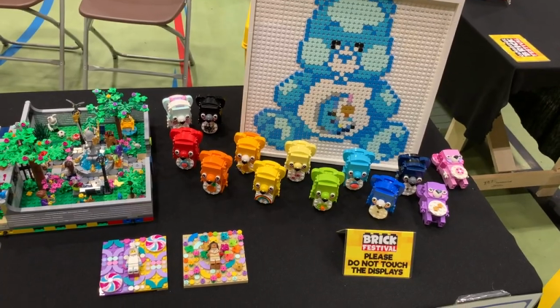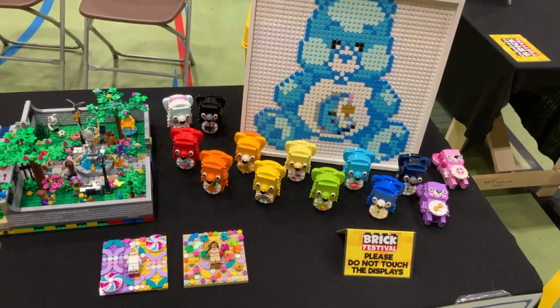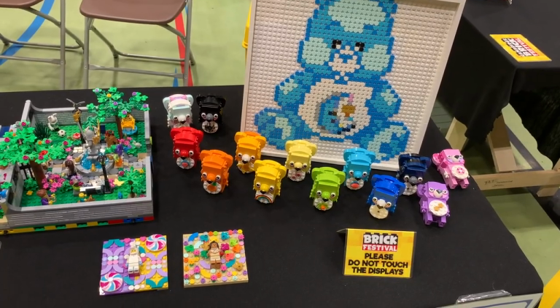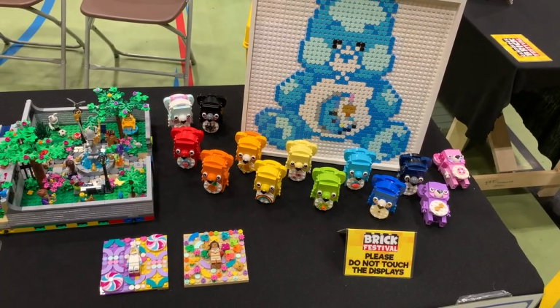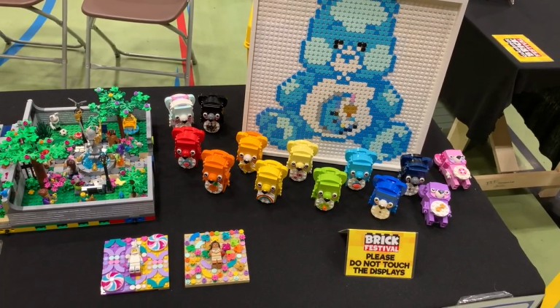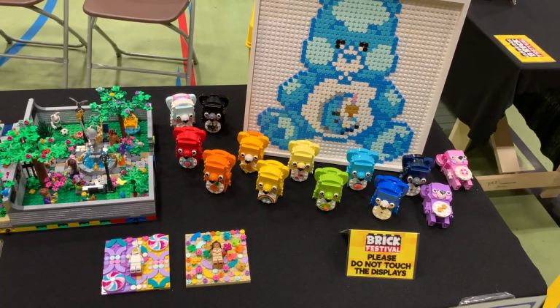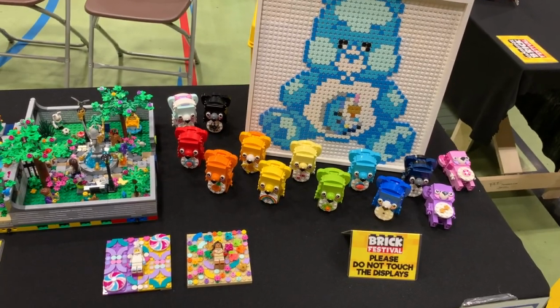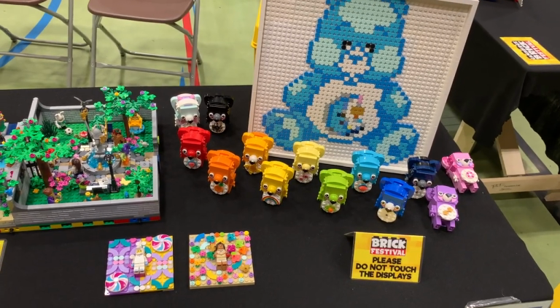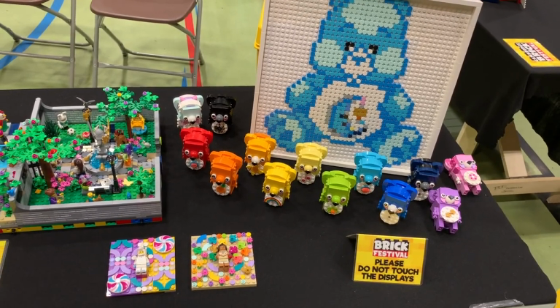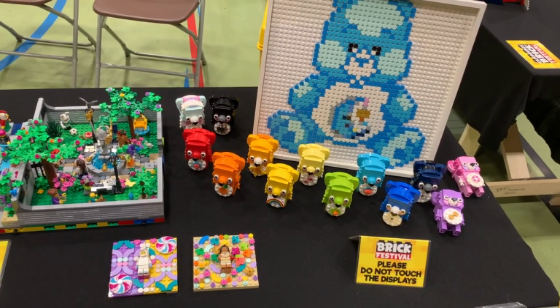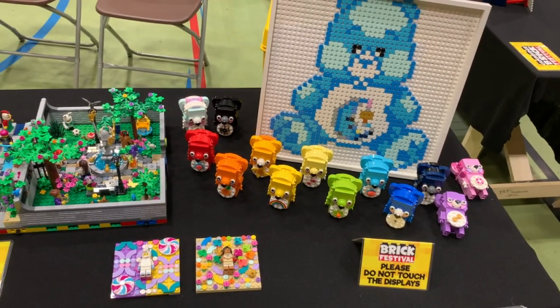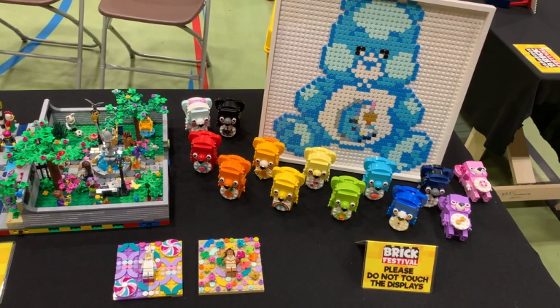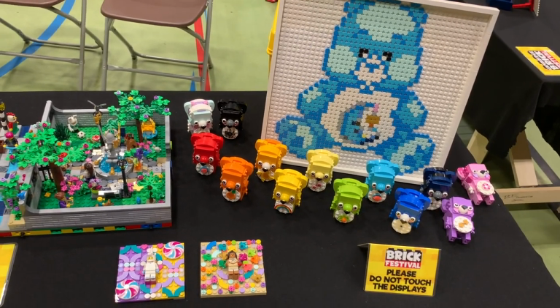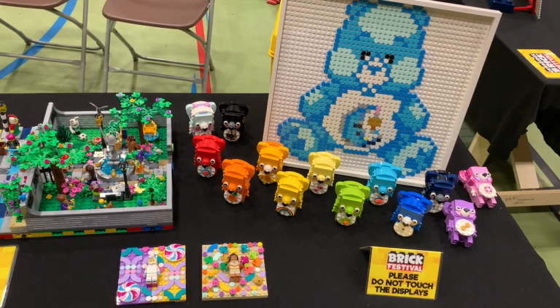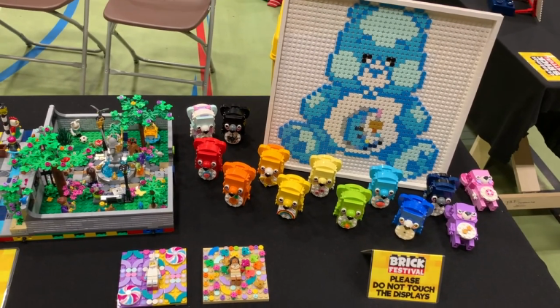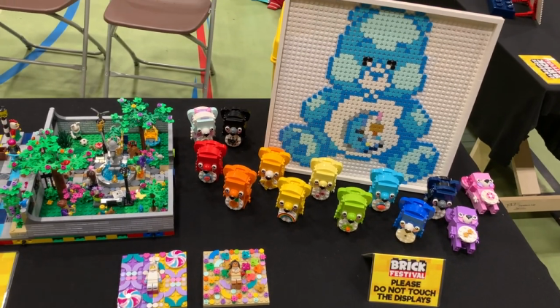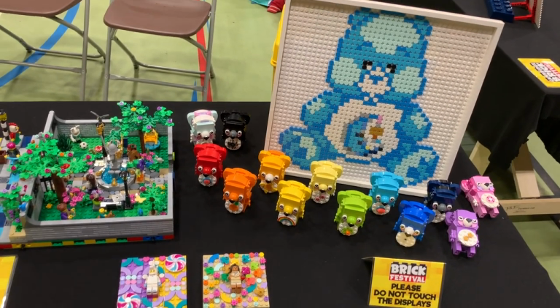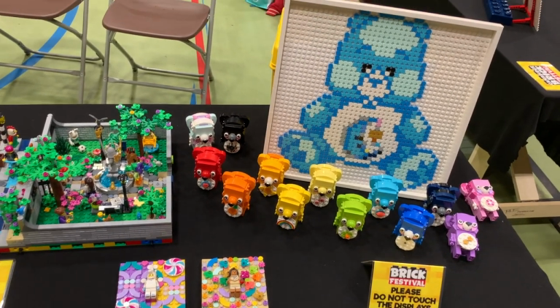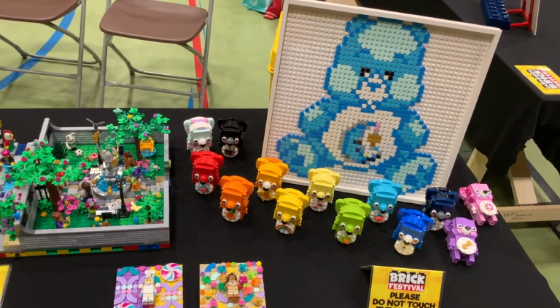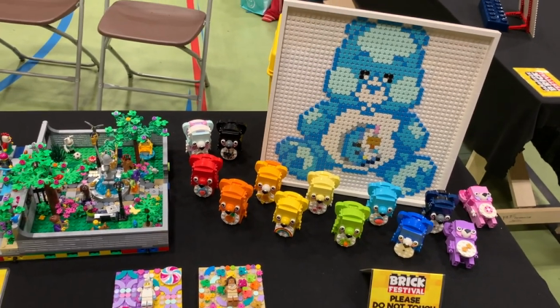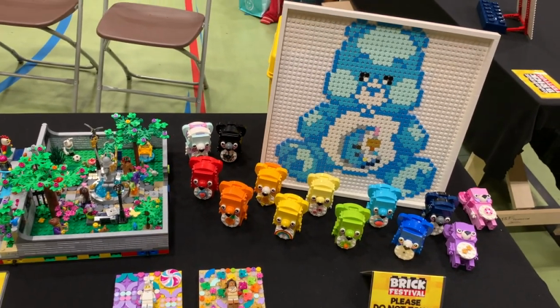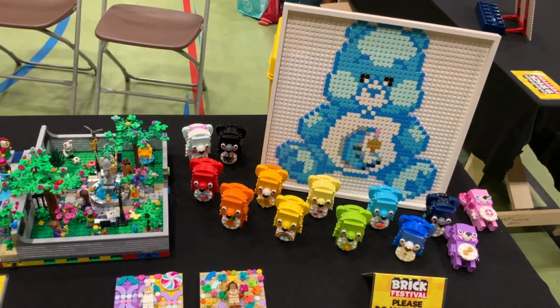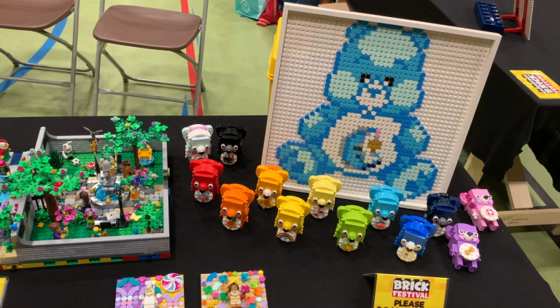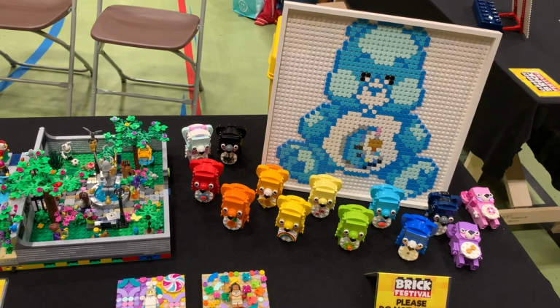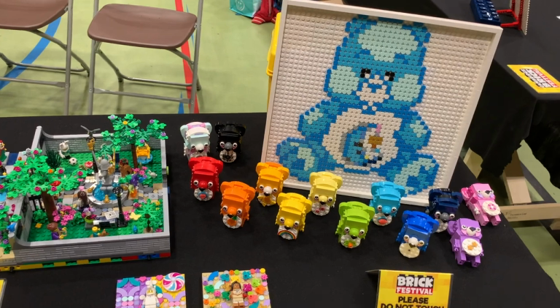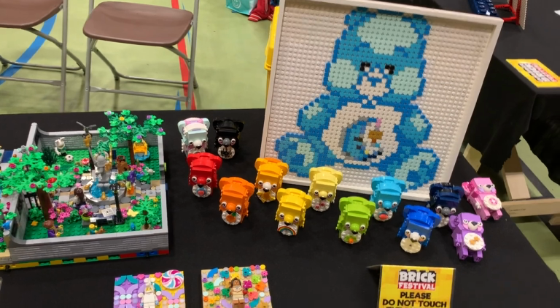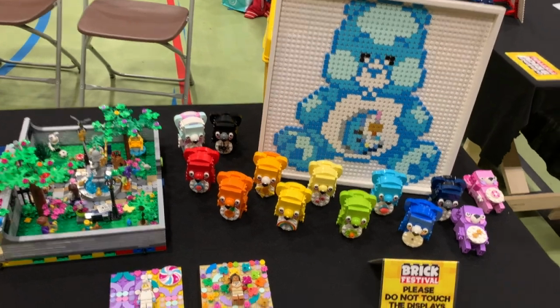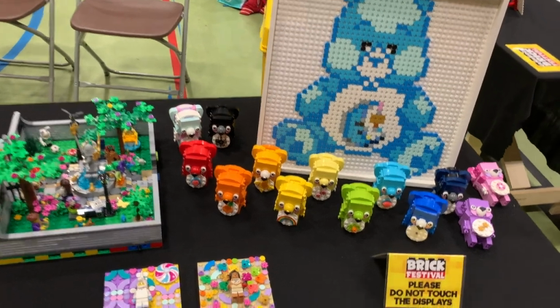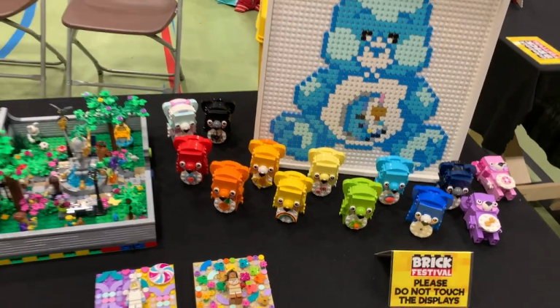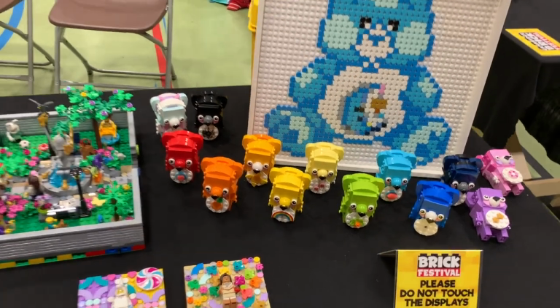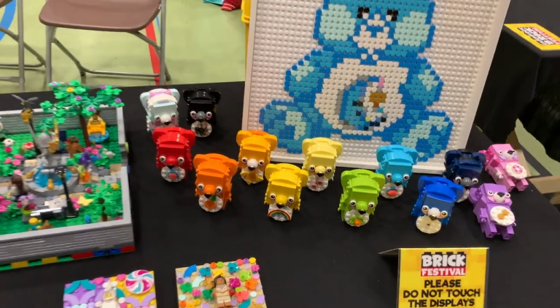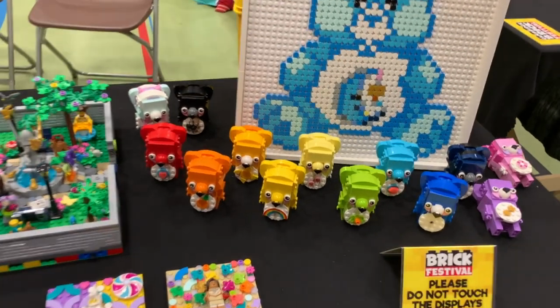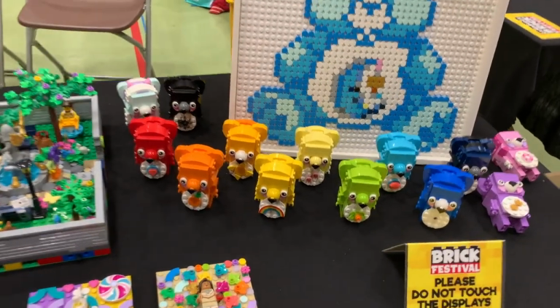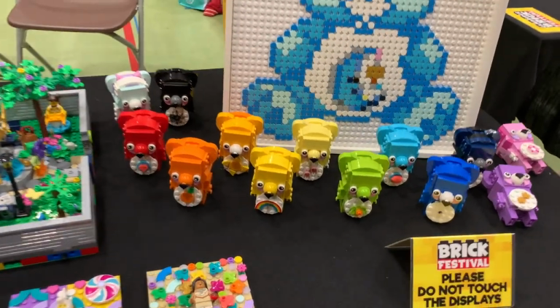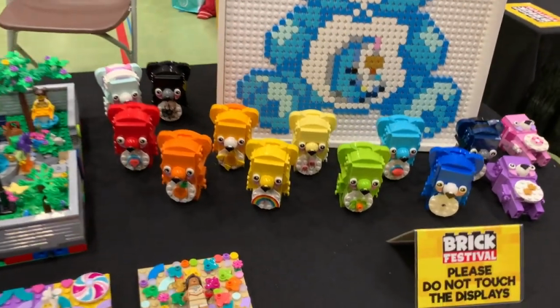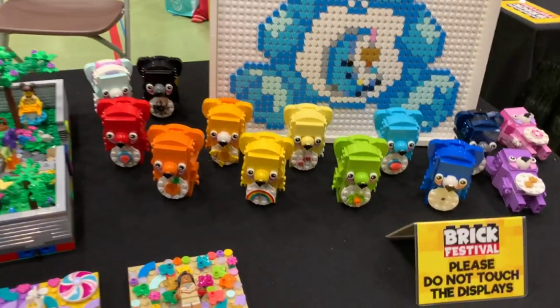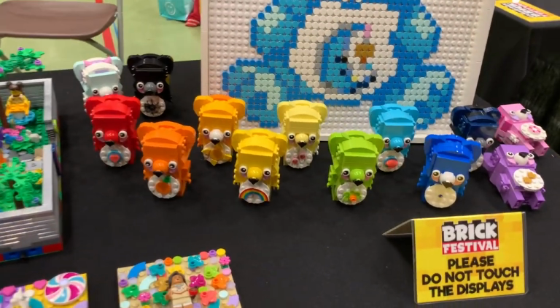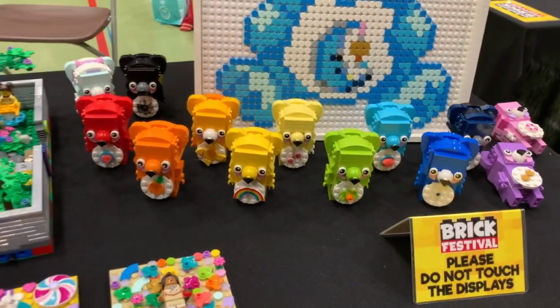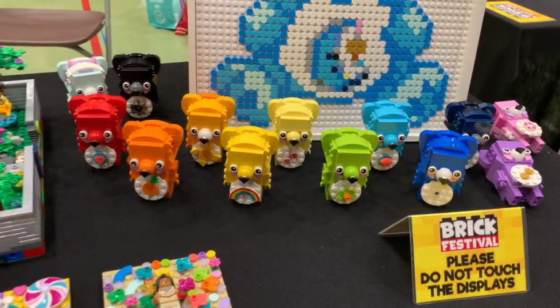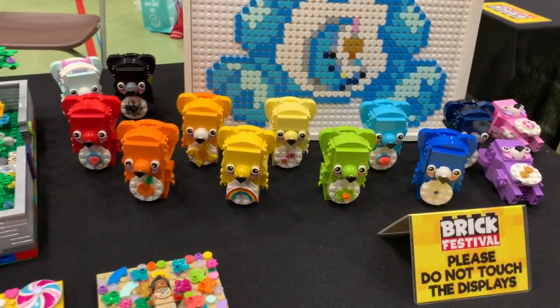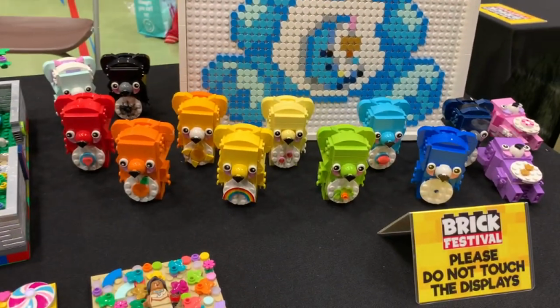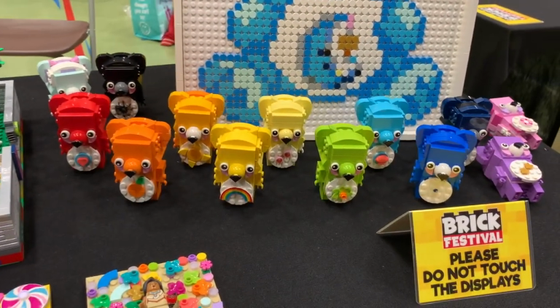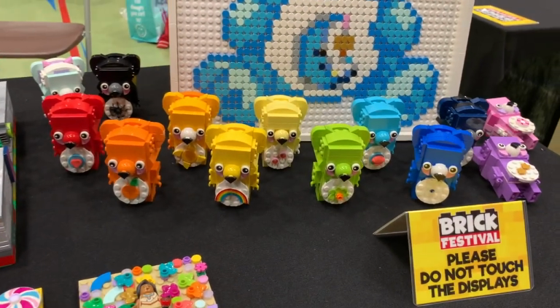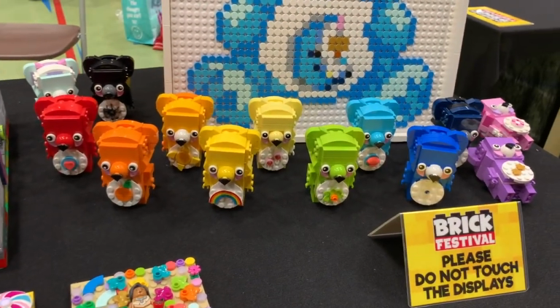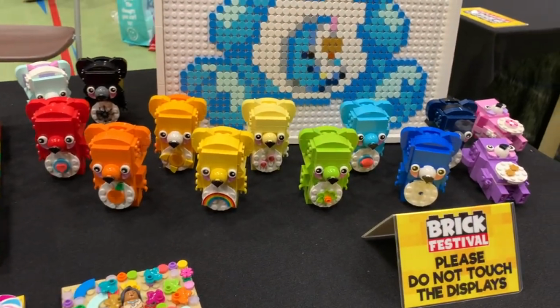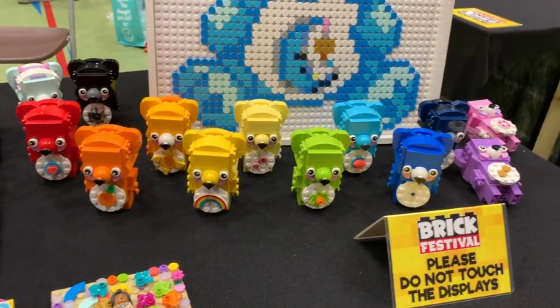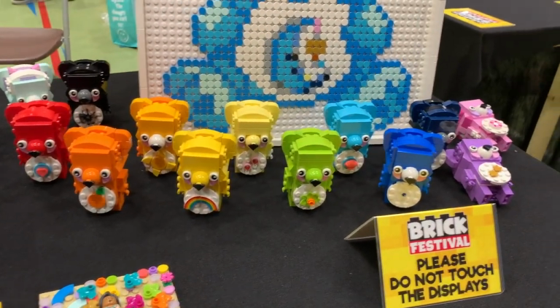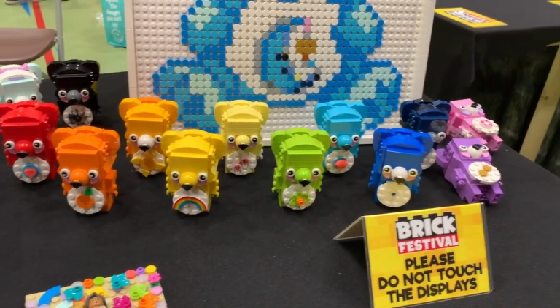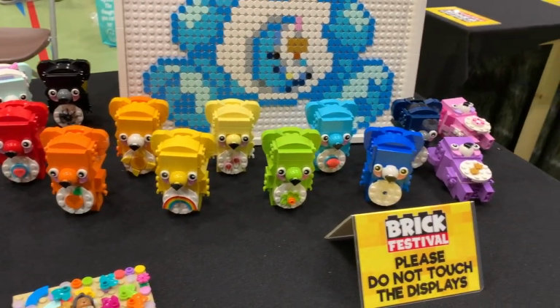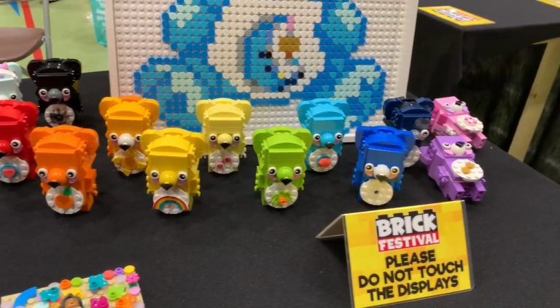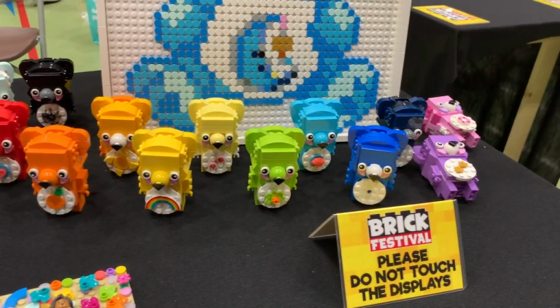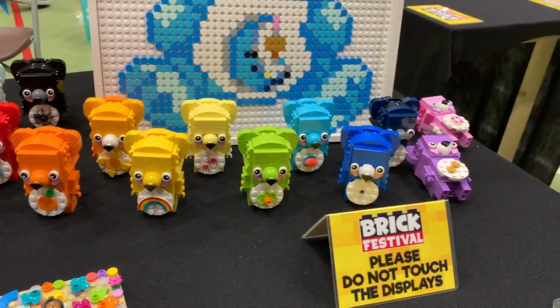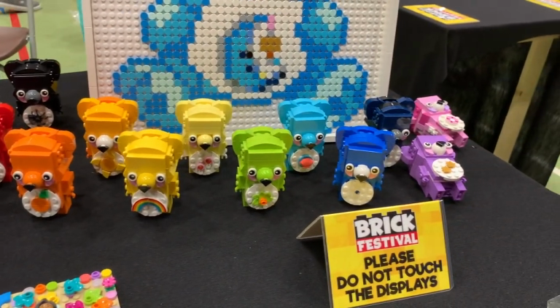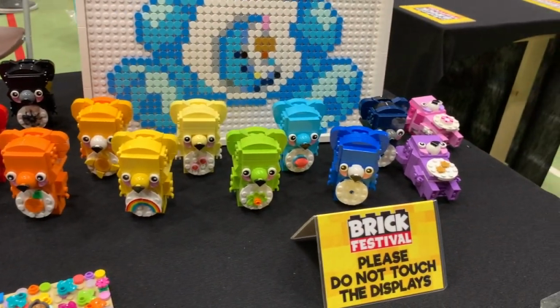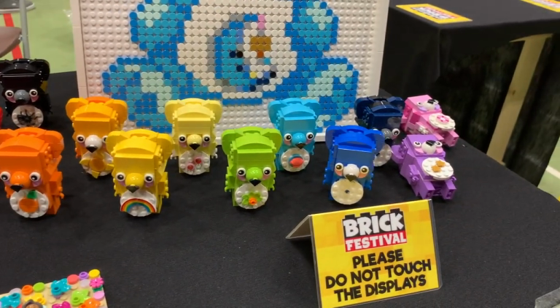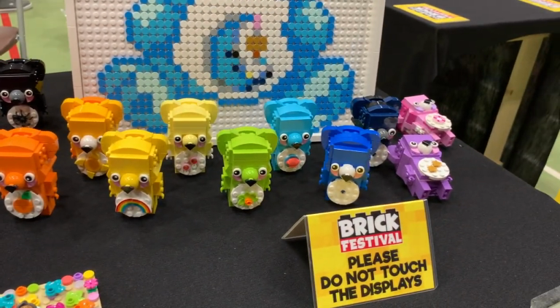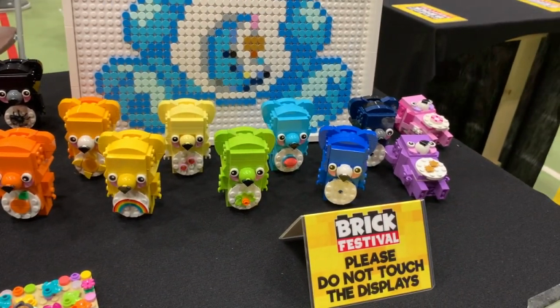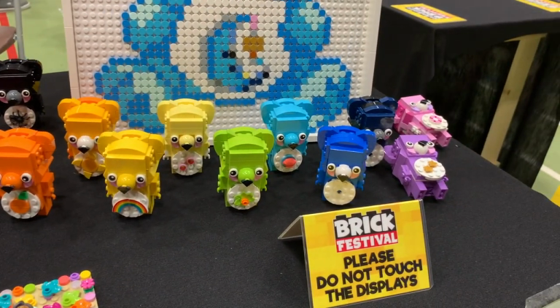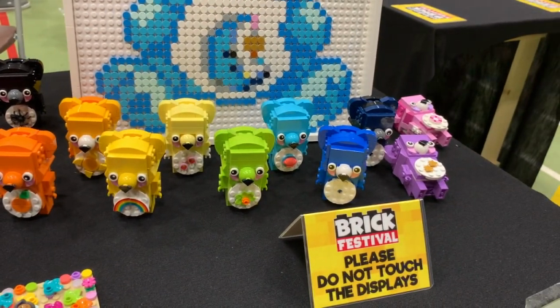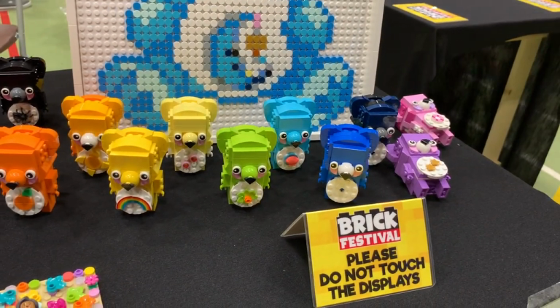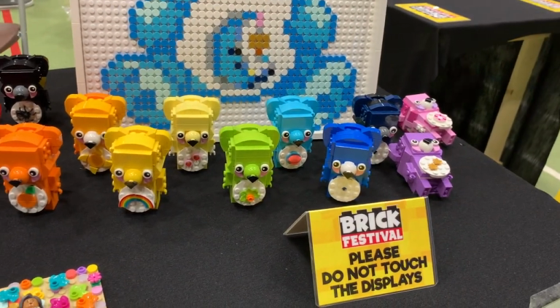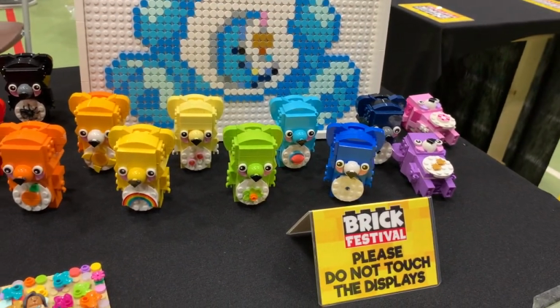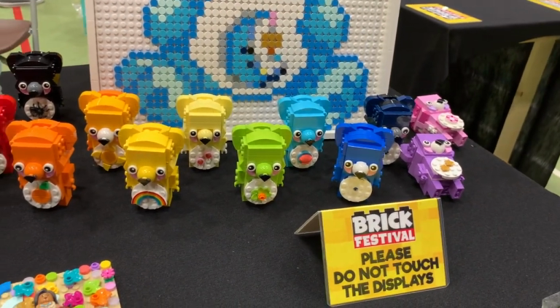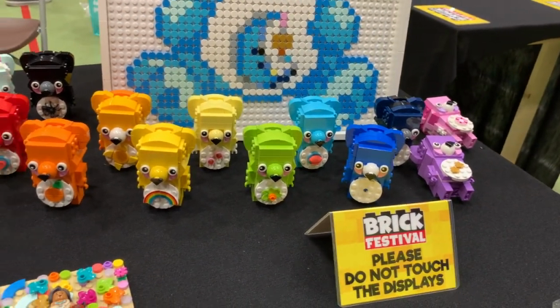There are some Care Bears here with dot art — all those little Care Bears with the different signs on their chests.